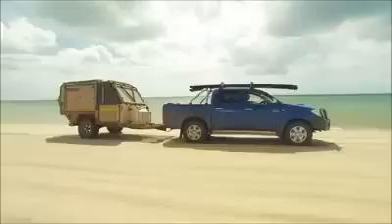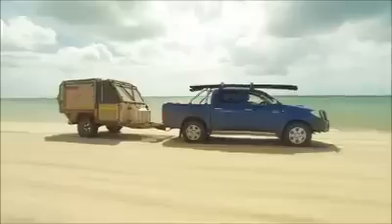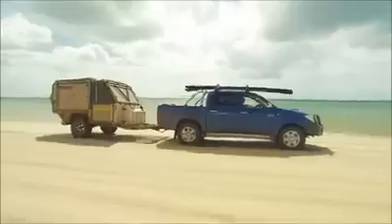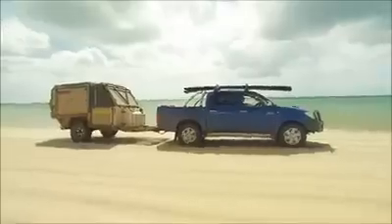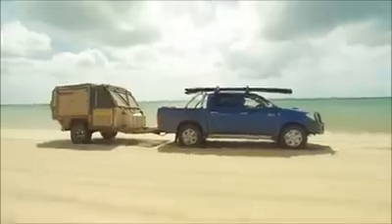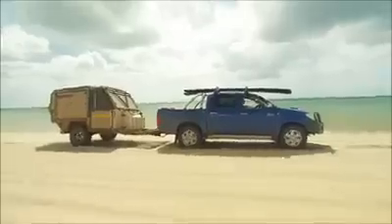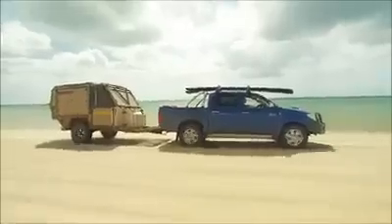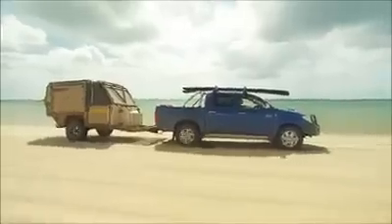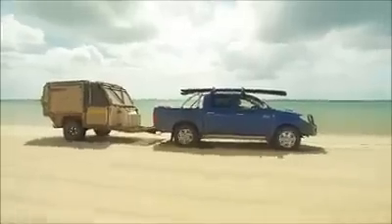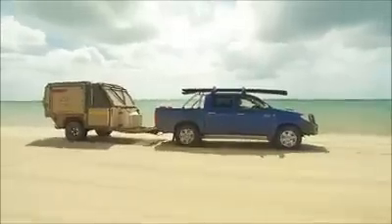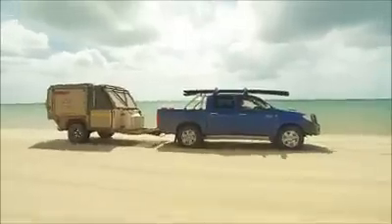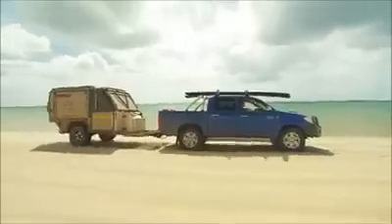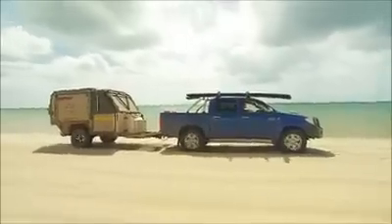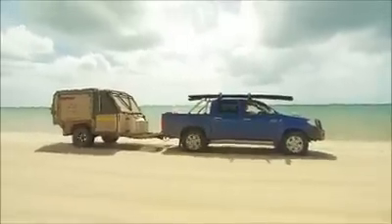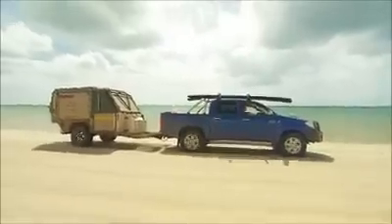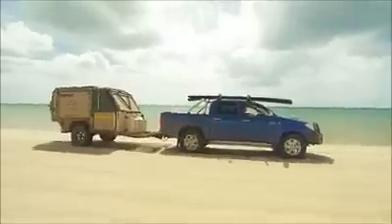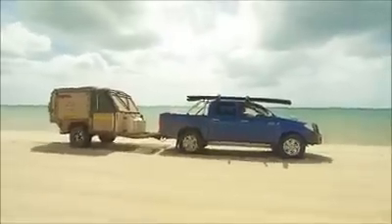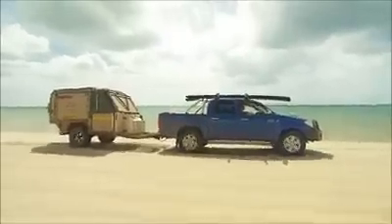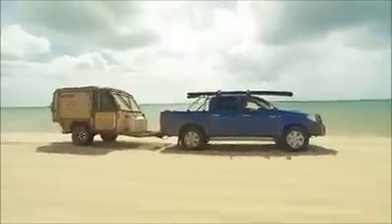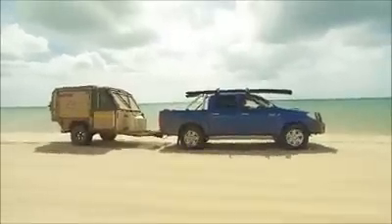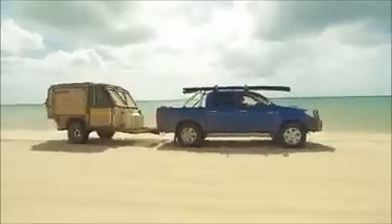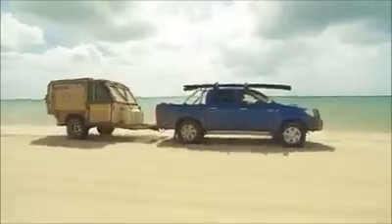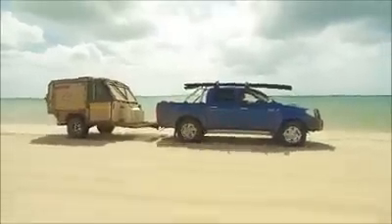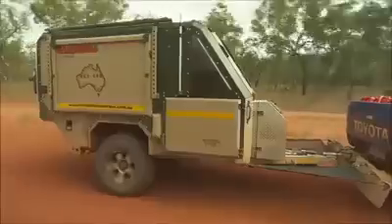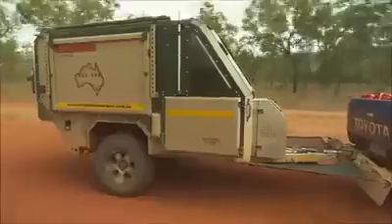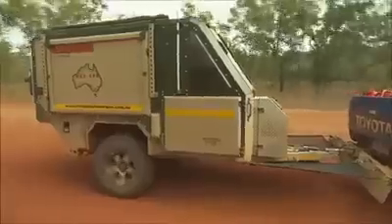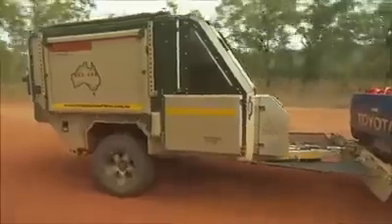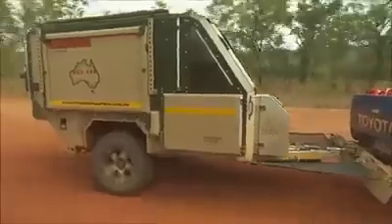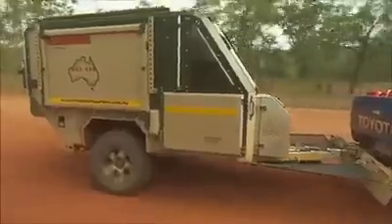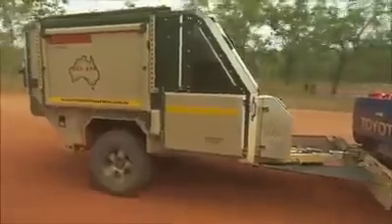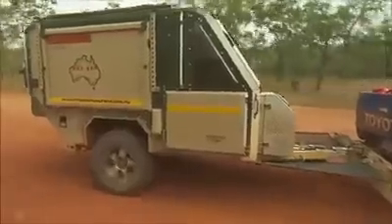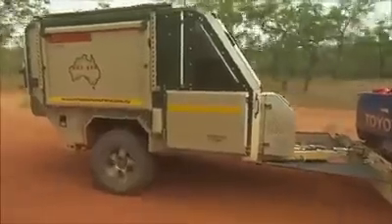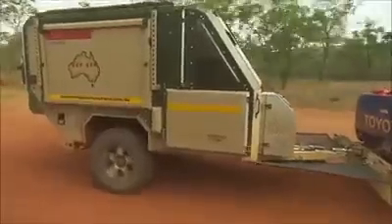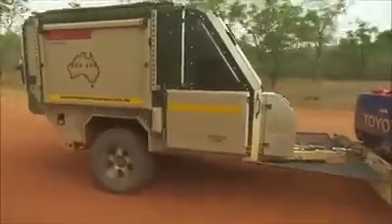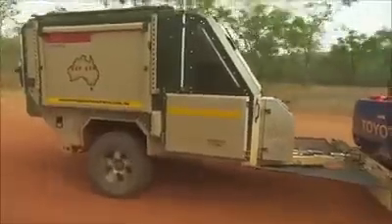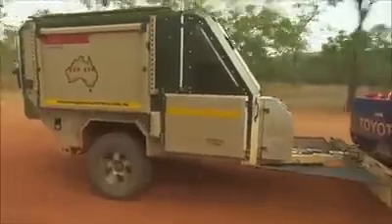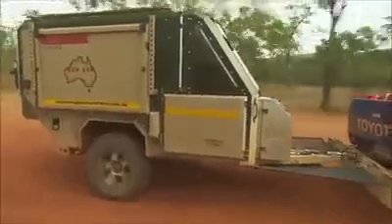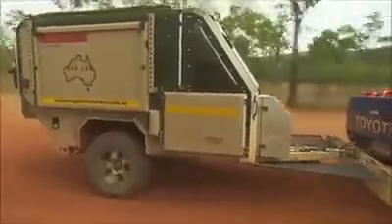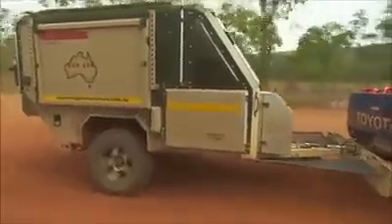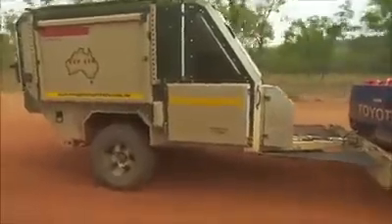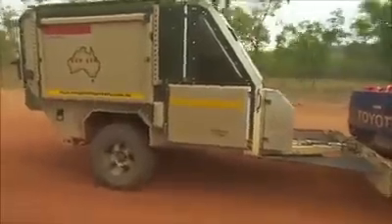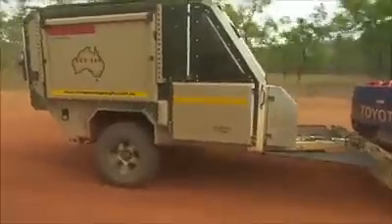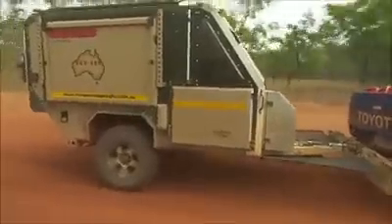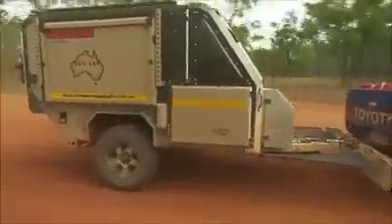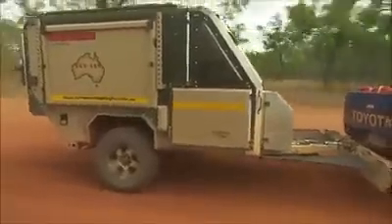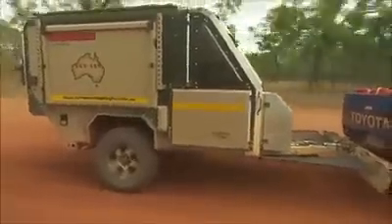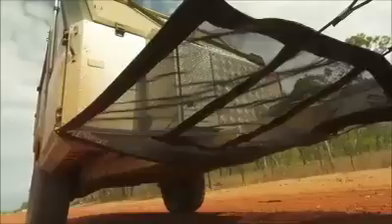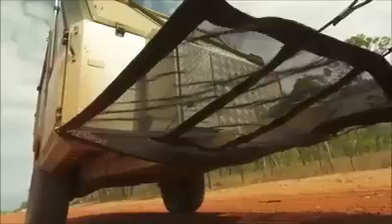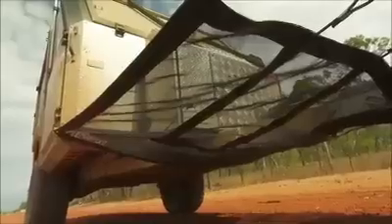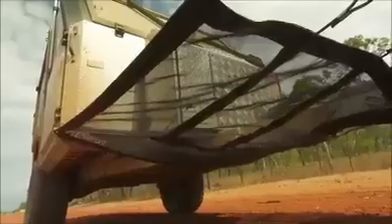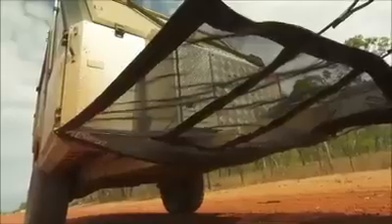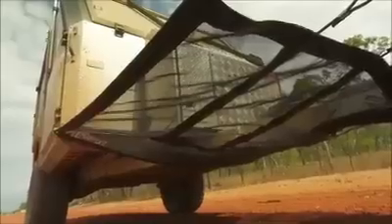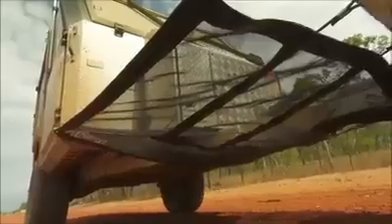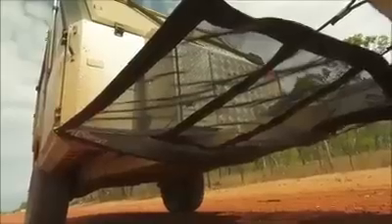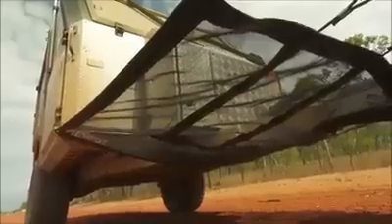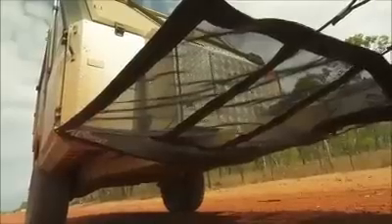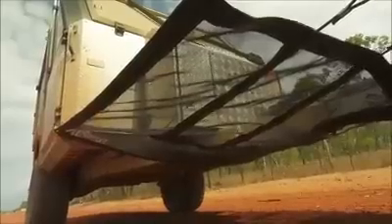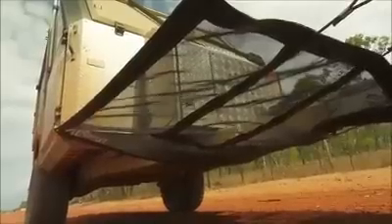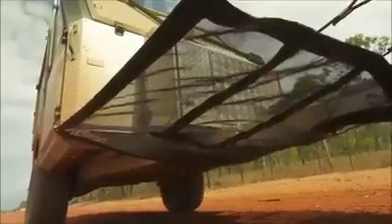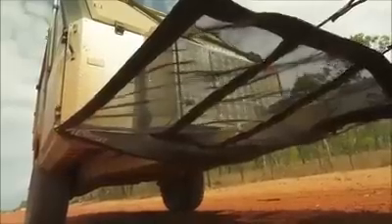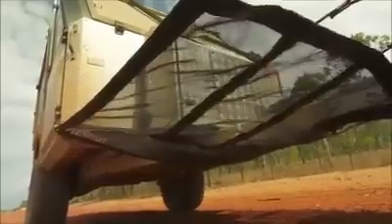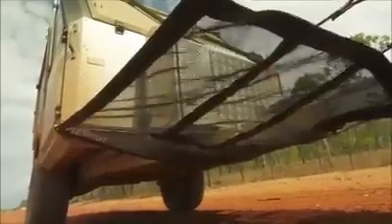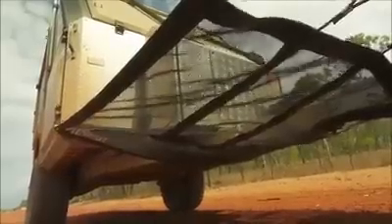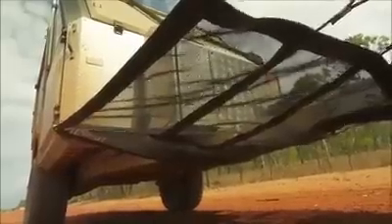This design helps move through soft sand much easier. This style of guard doesn't allow stones to even rise past the height of the tow bar.